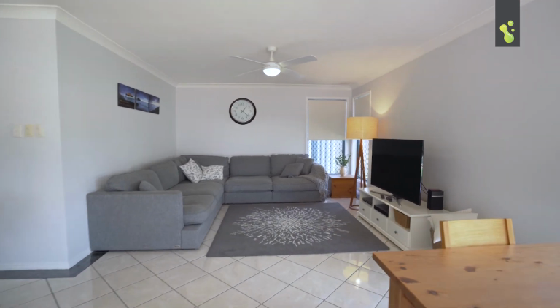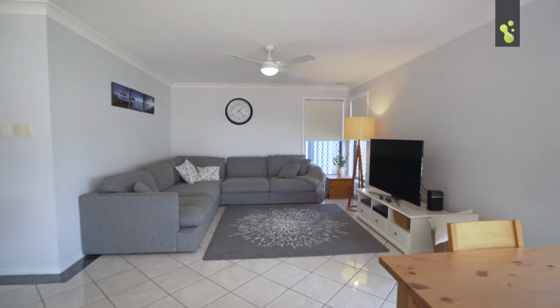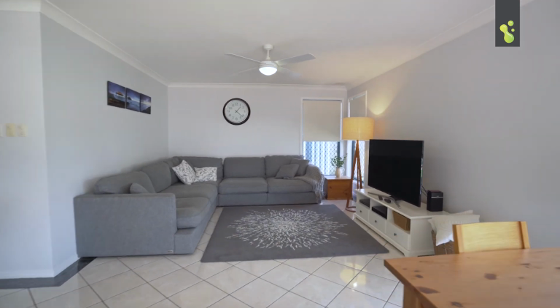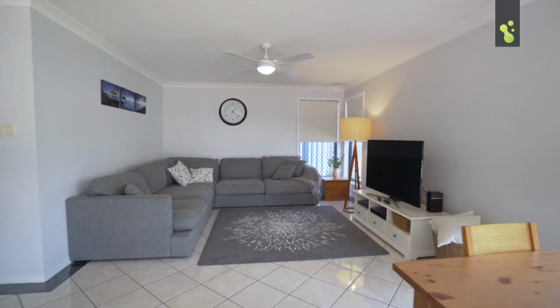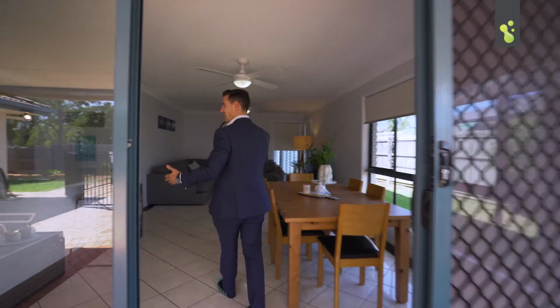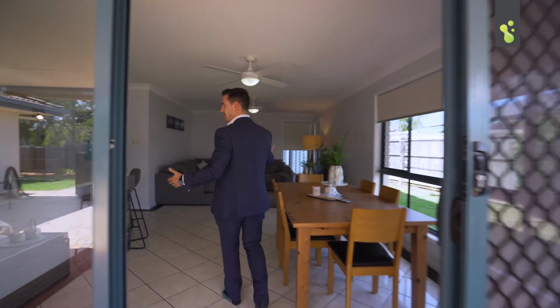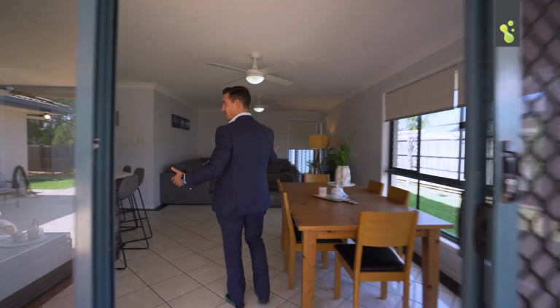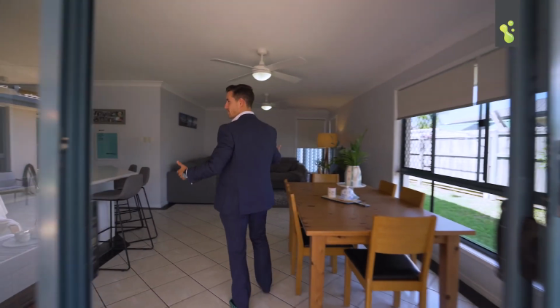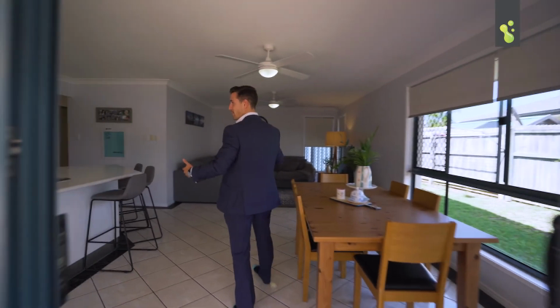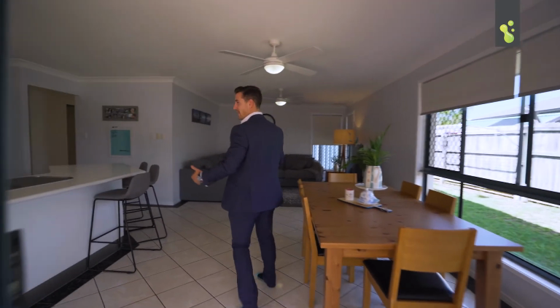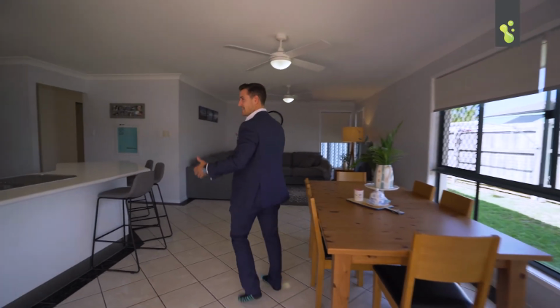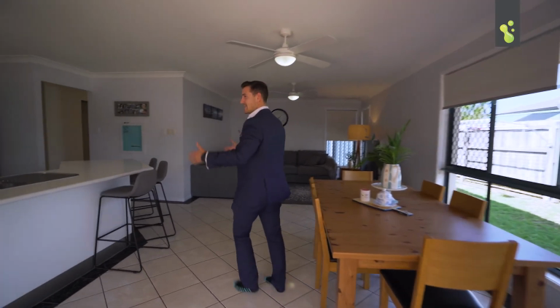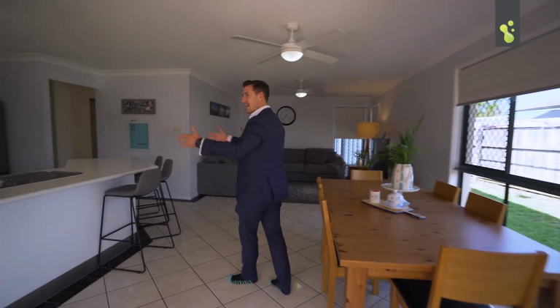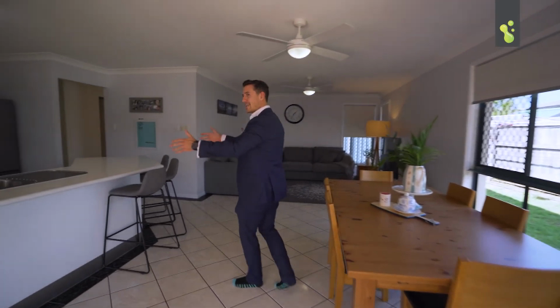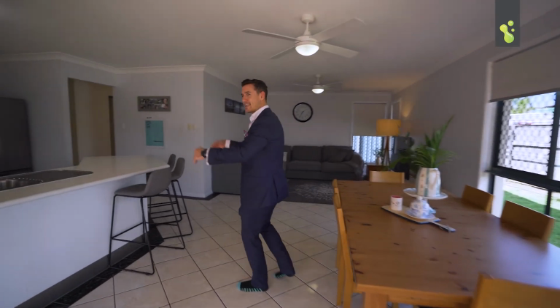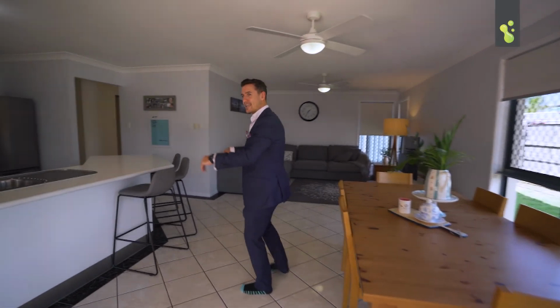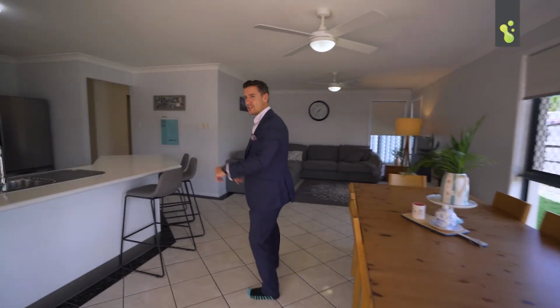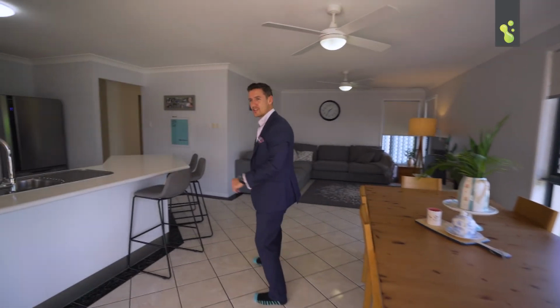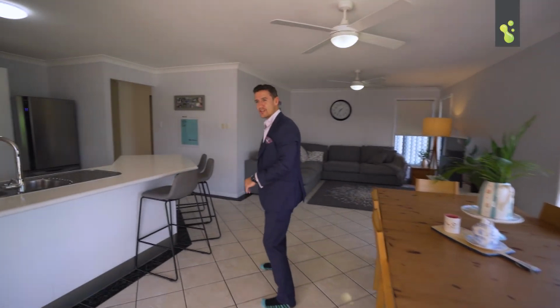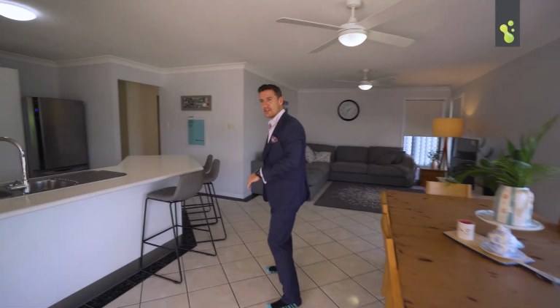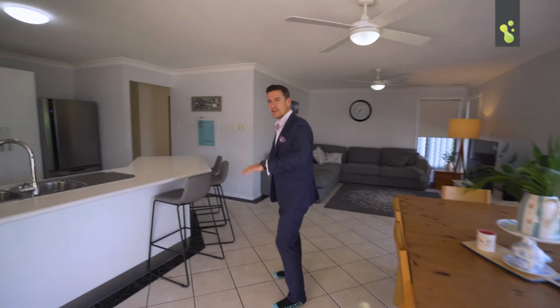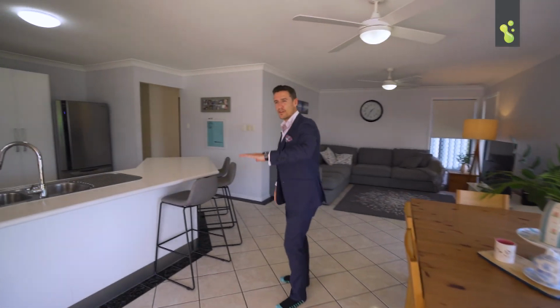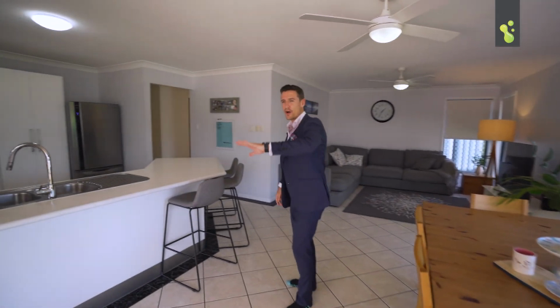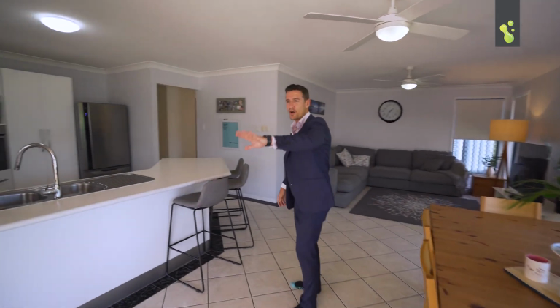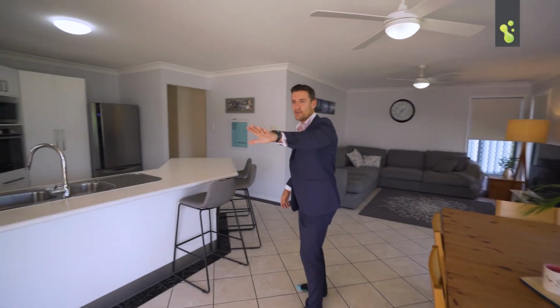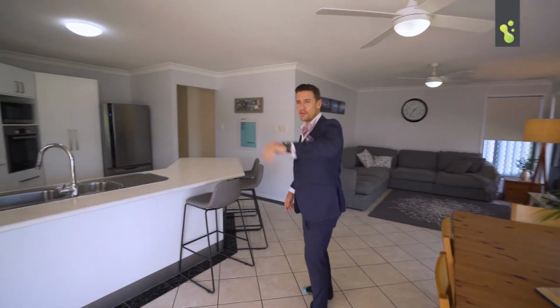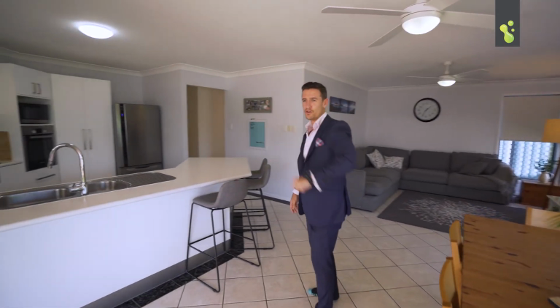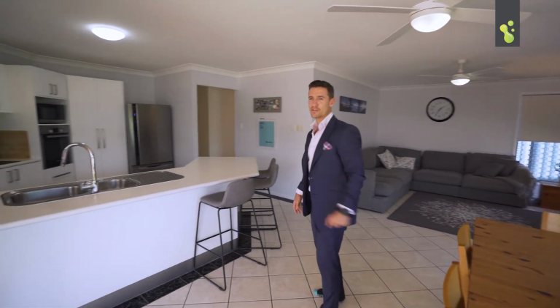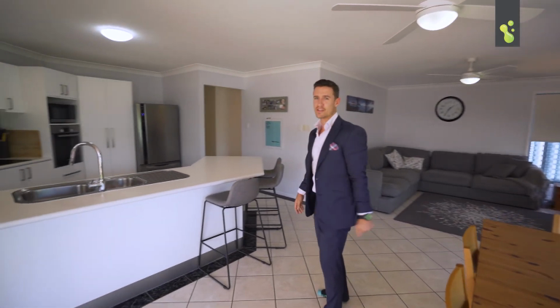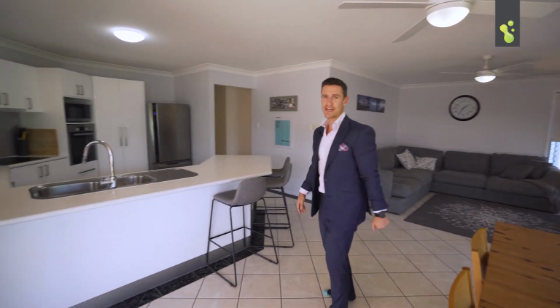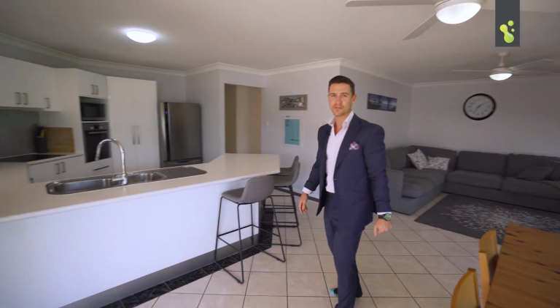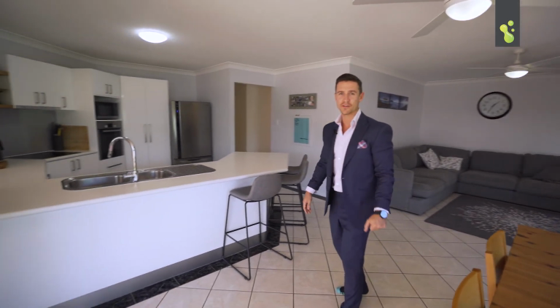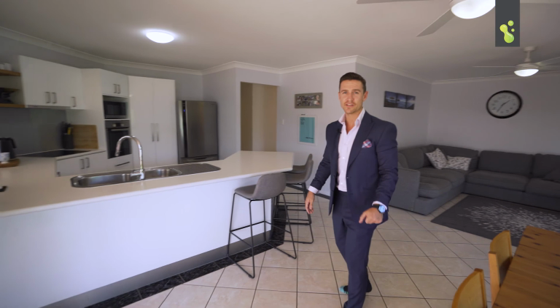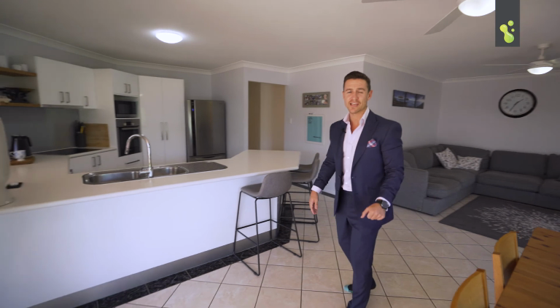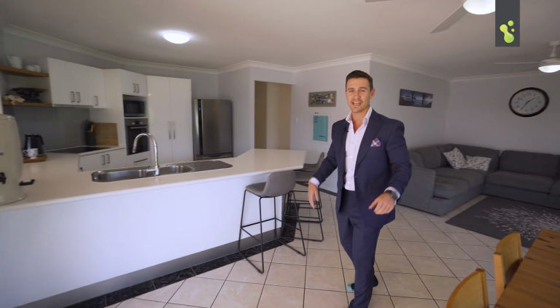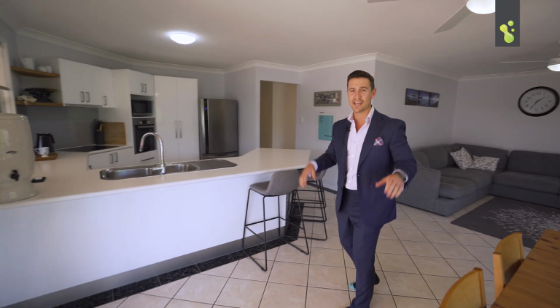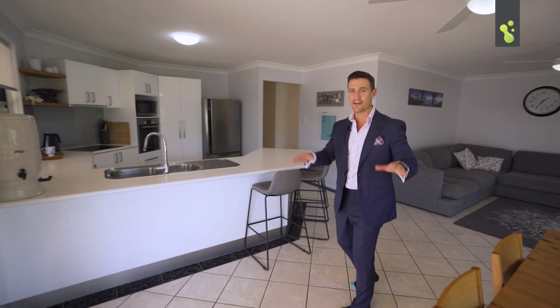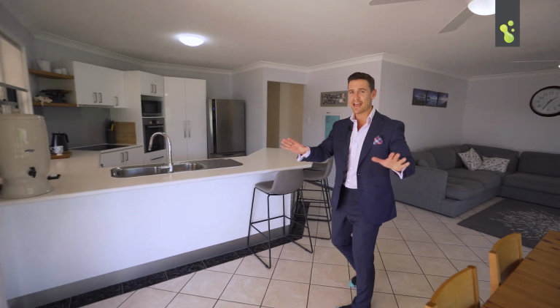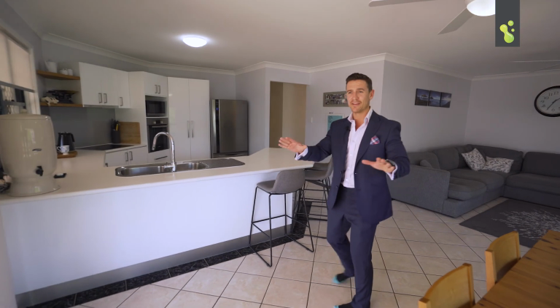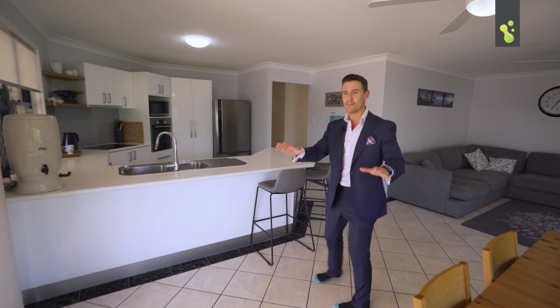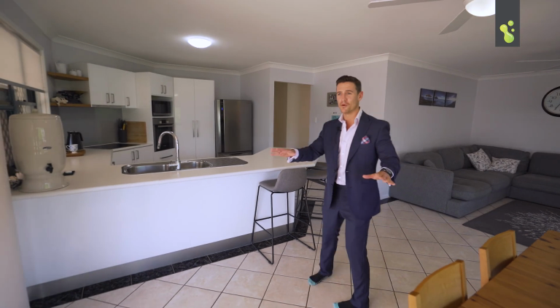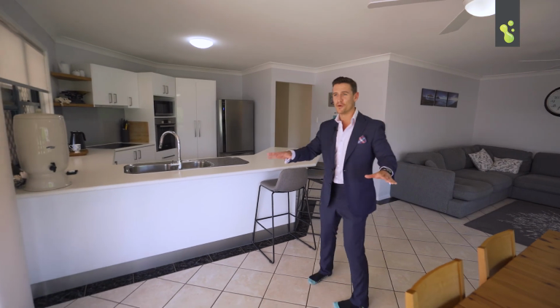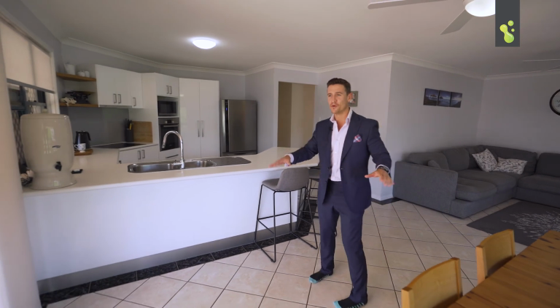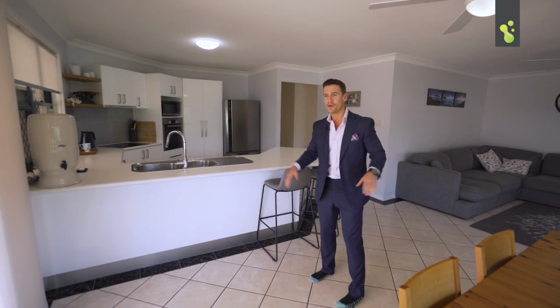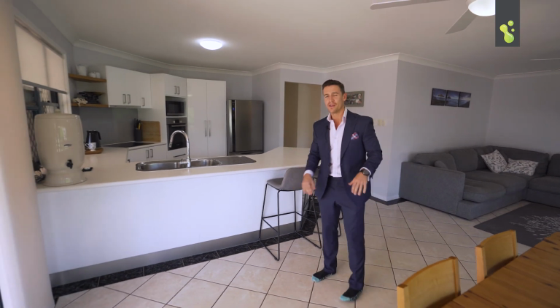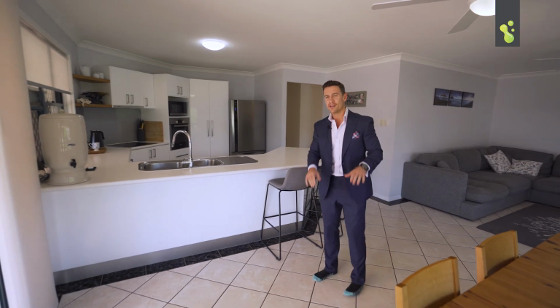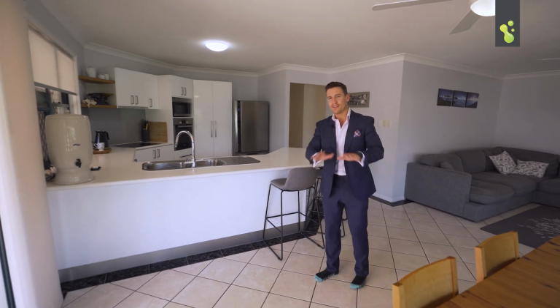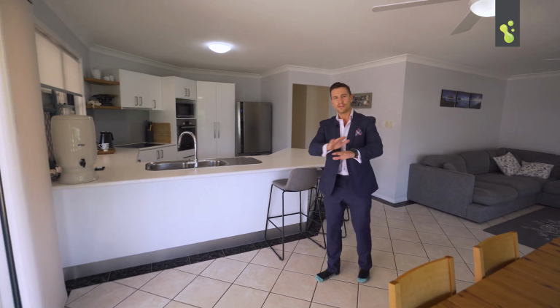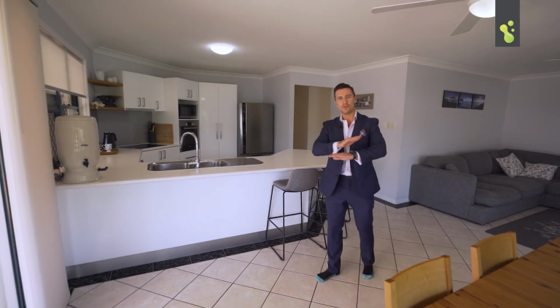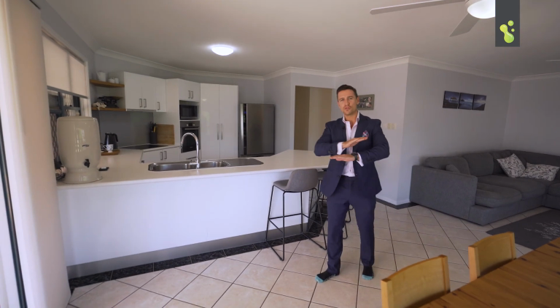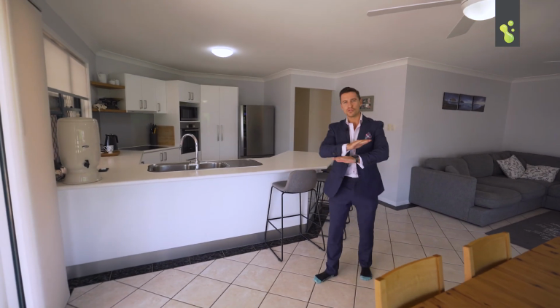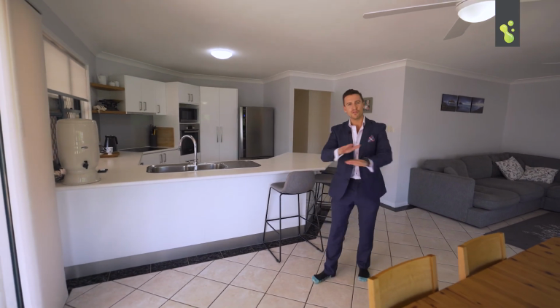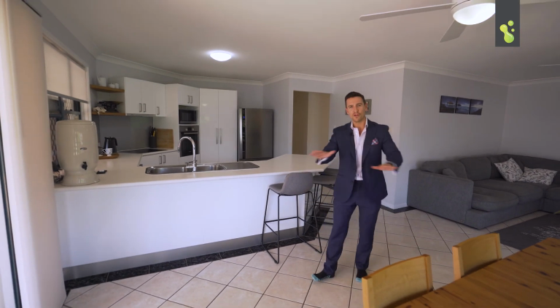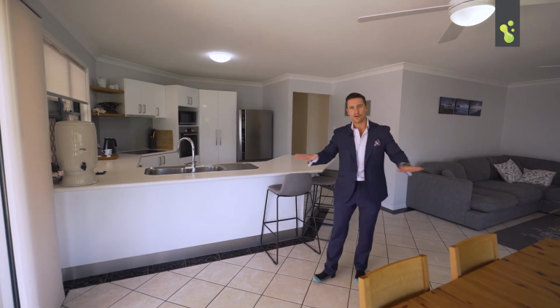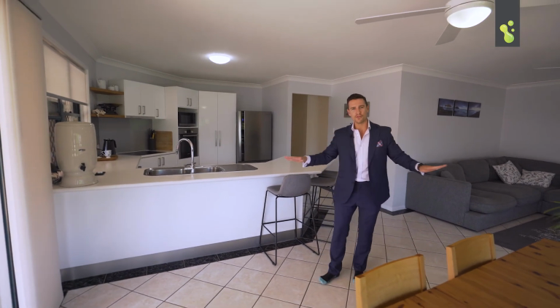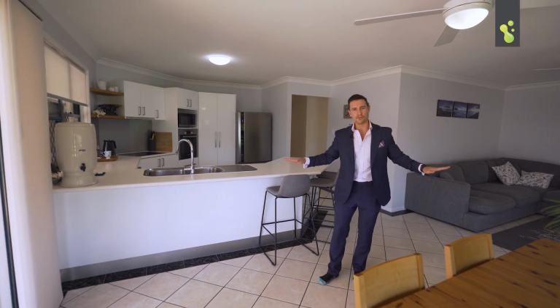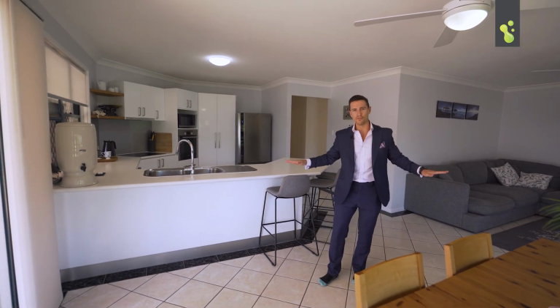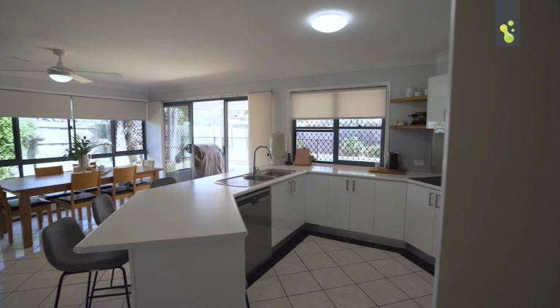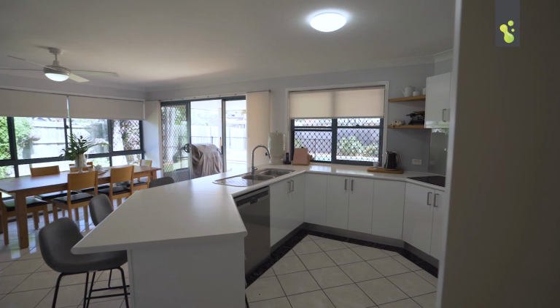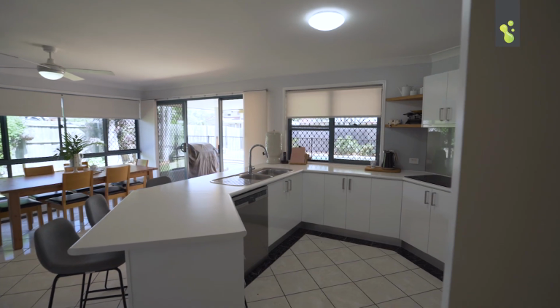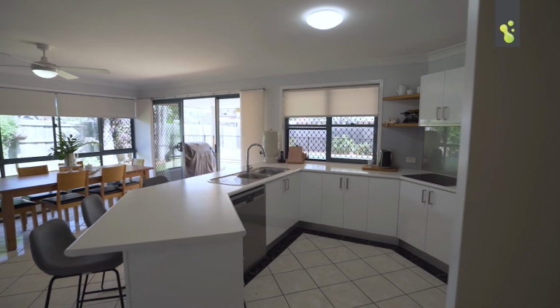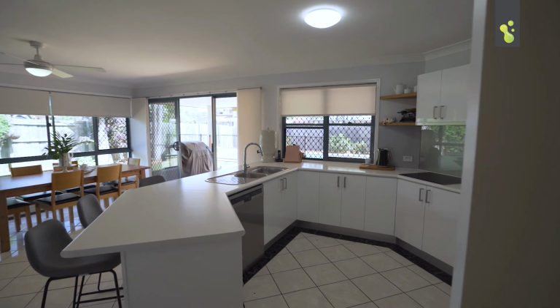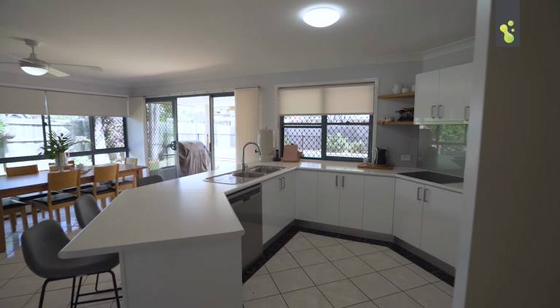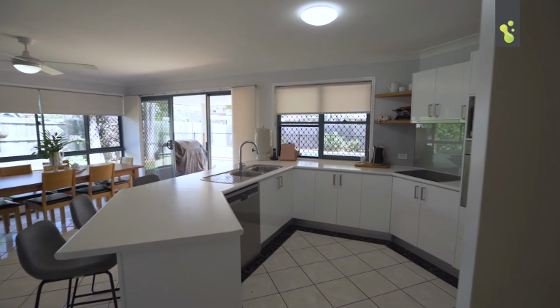Plenty of living space and a kitchen that overlooks the outdoor entertaining area and the pool — this all just flows really, really well.